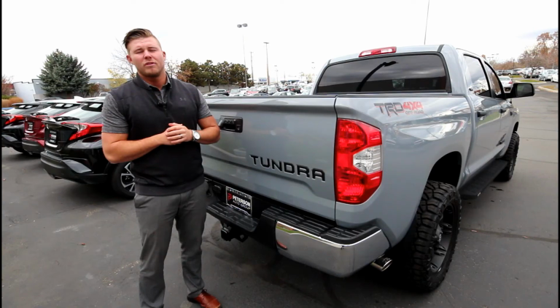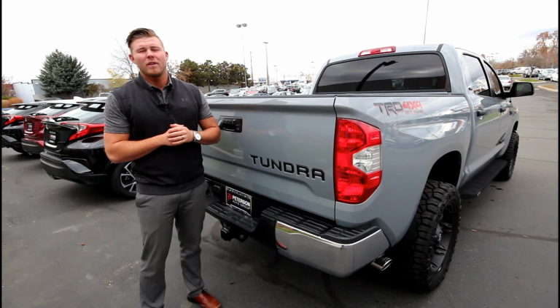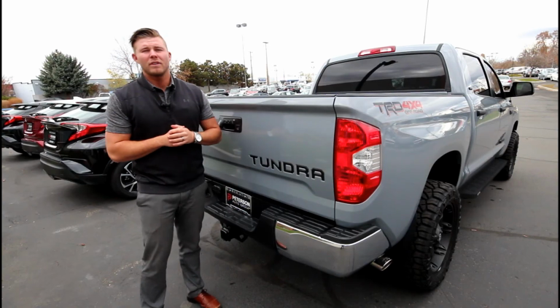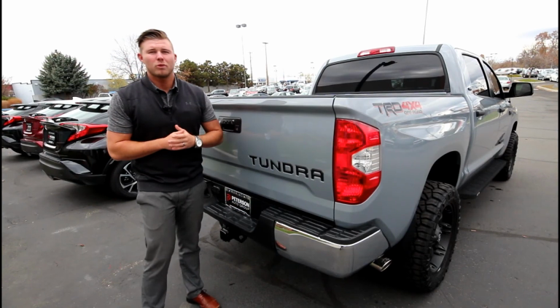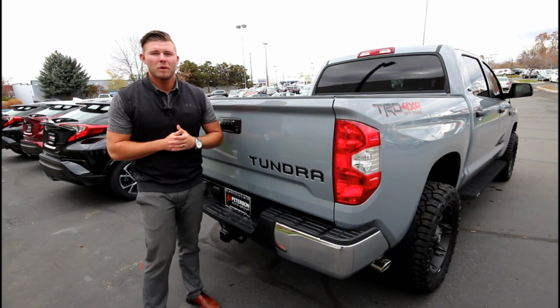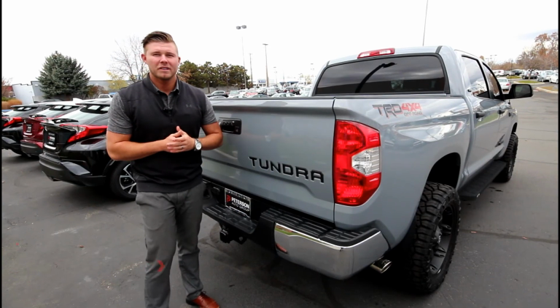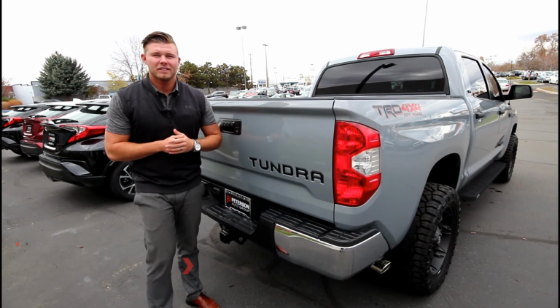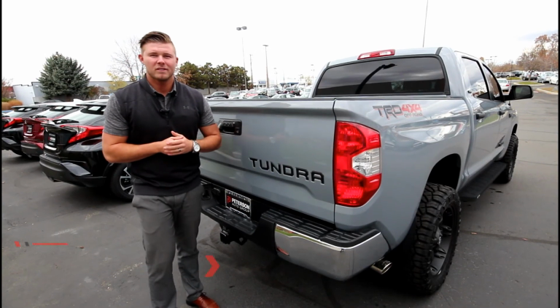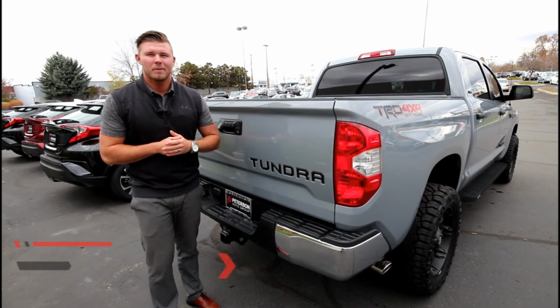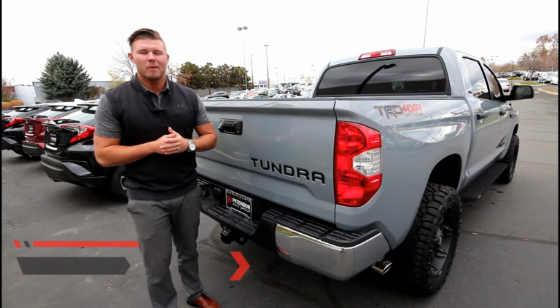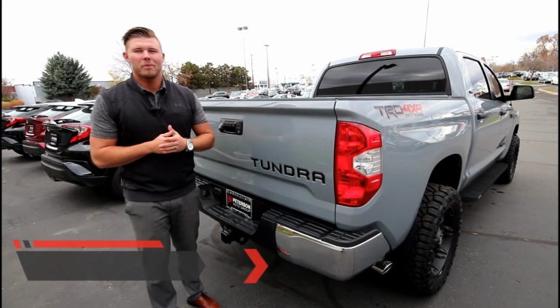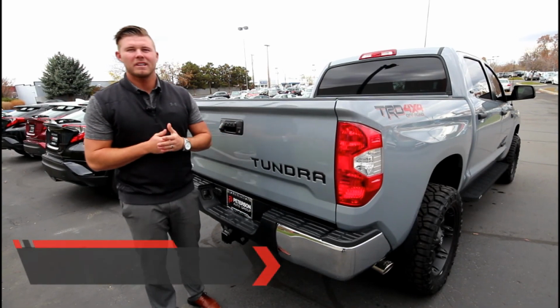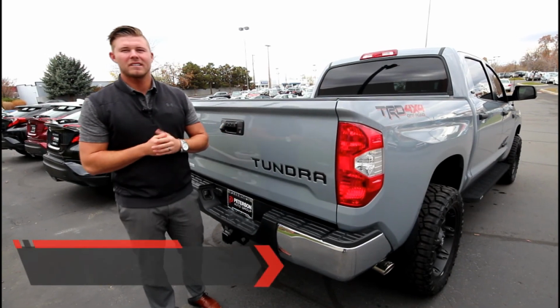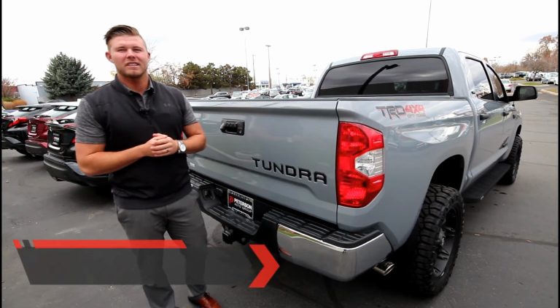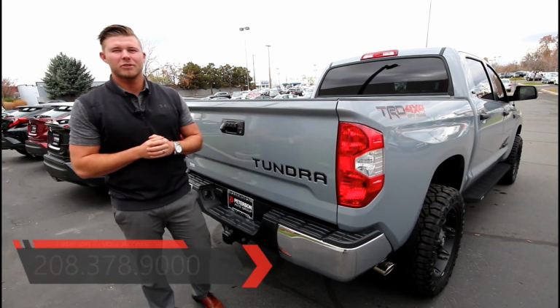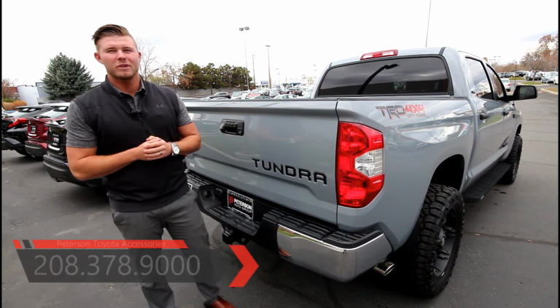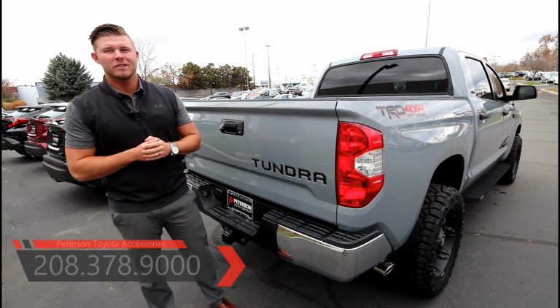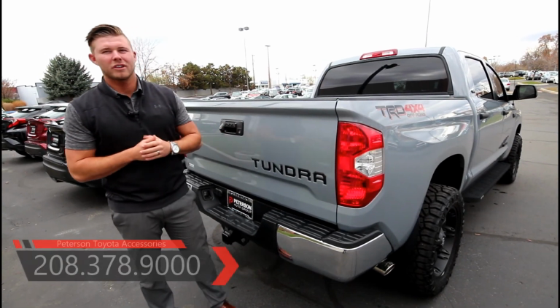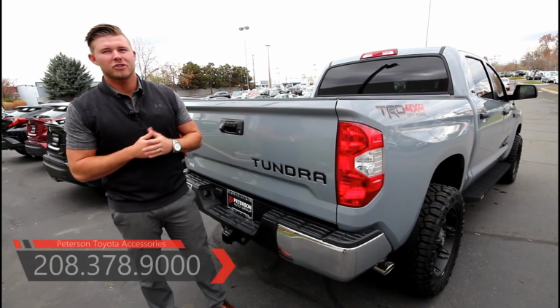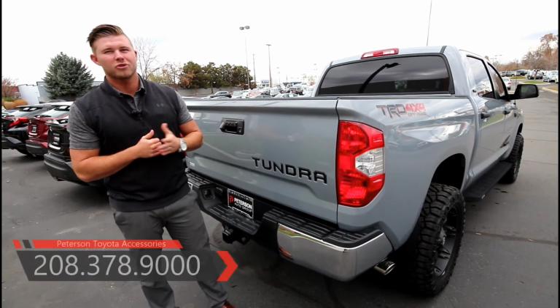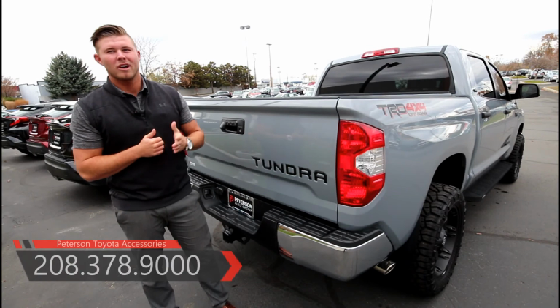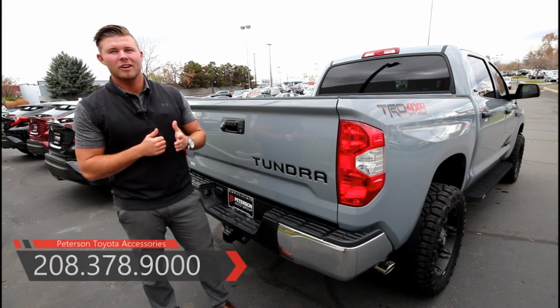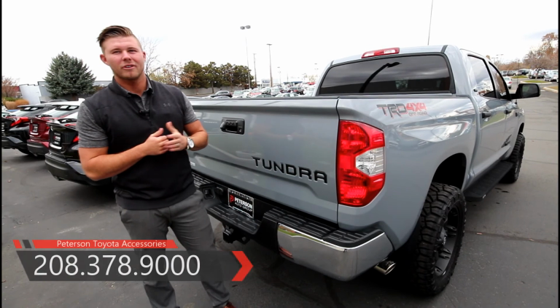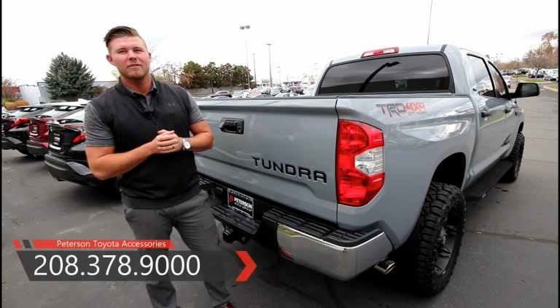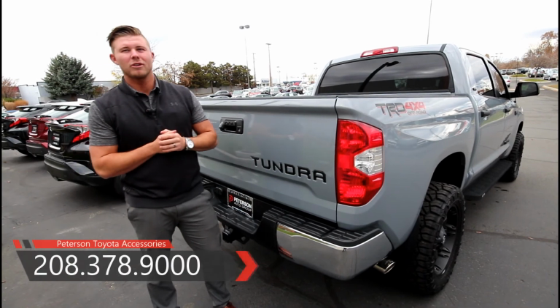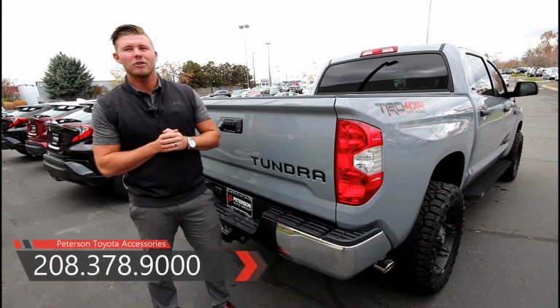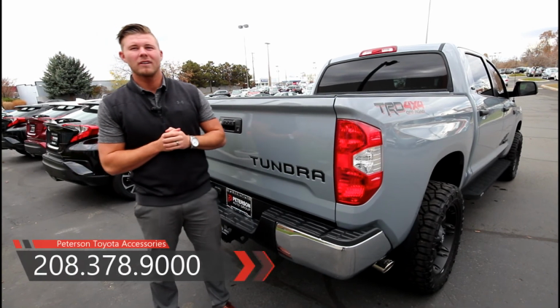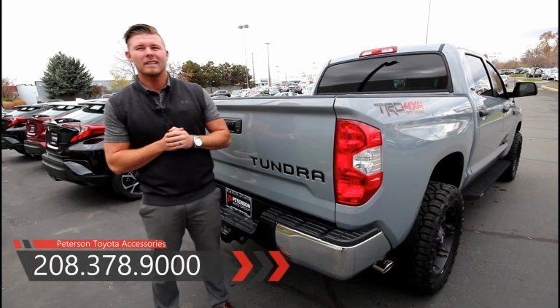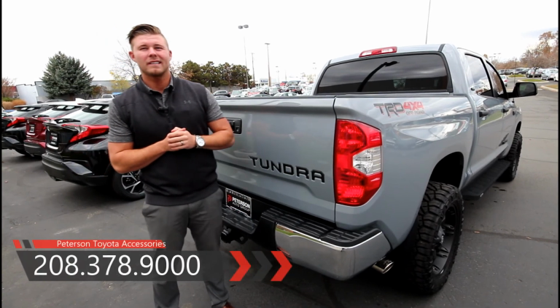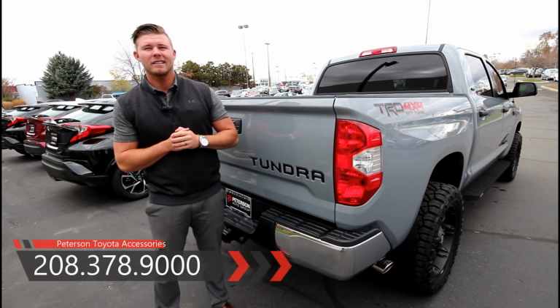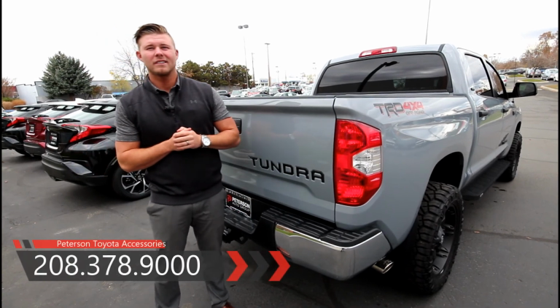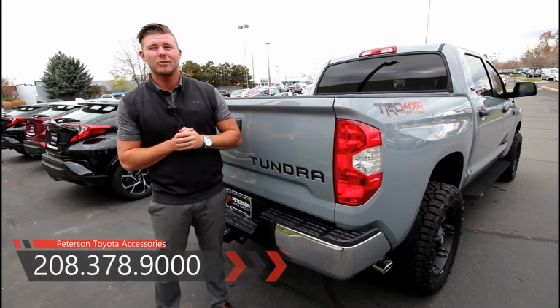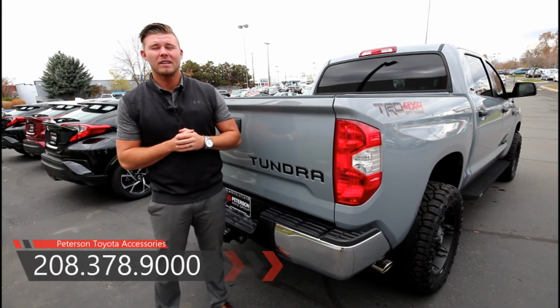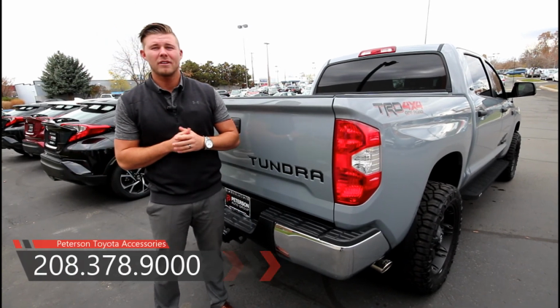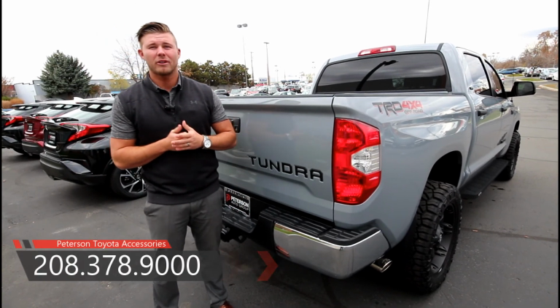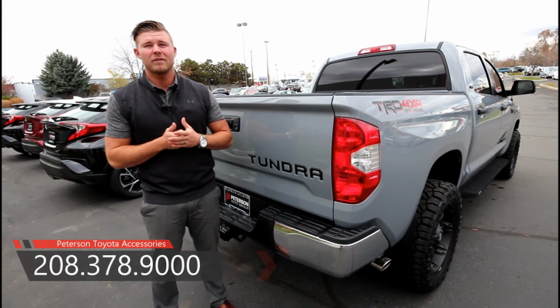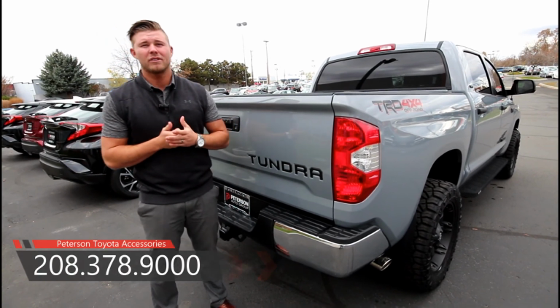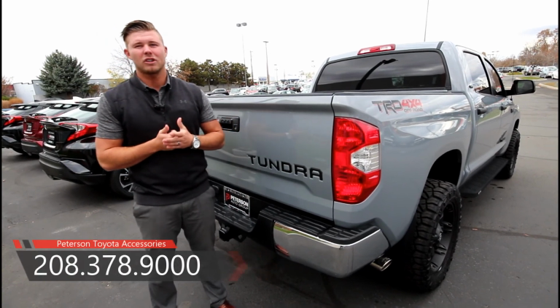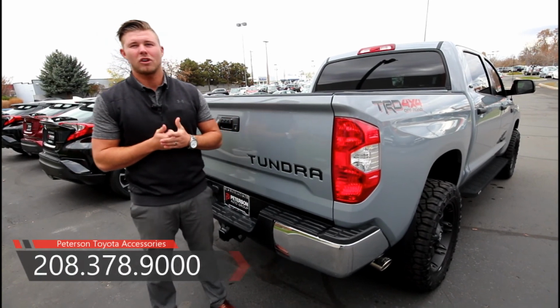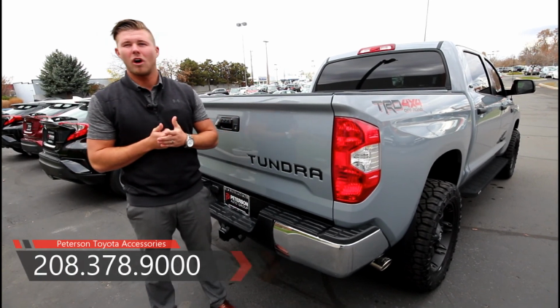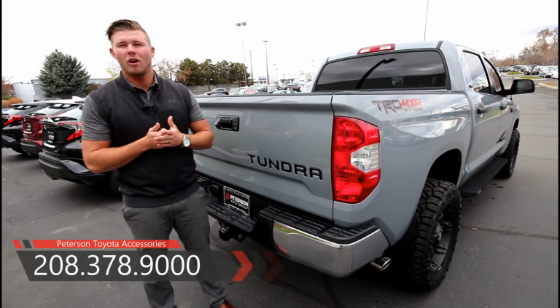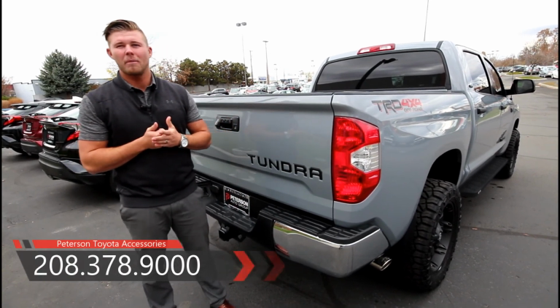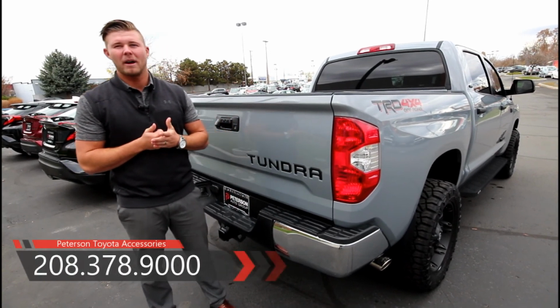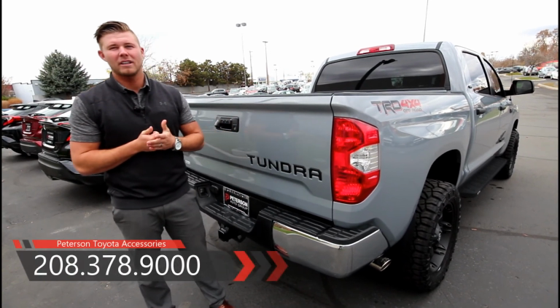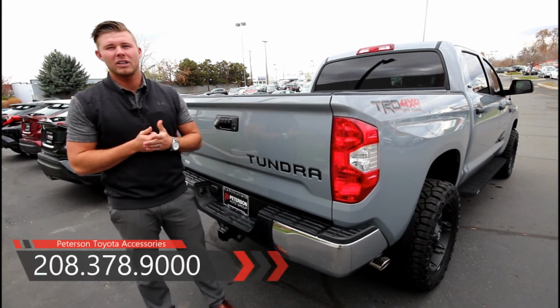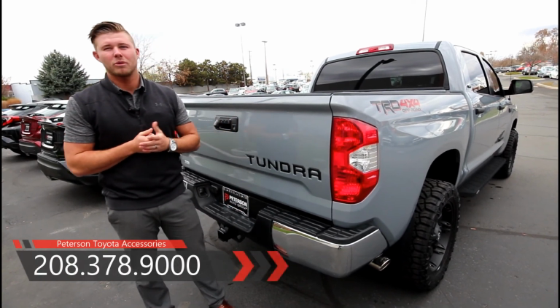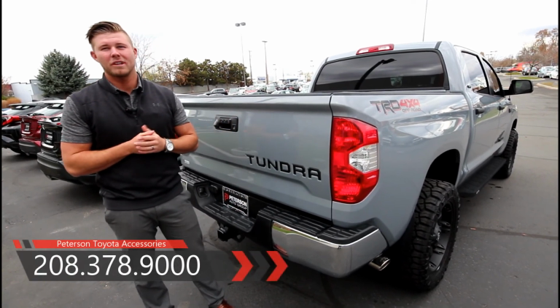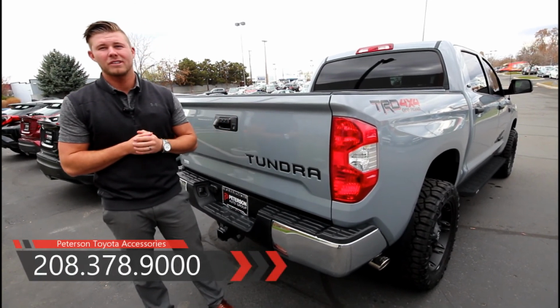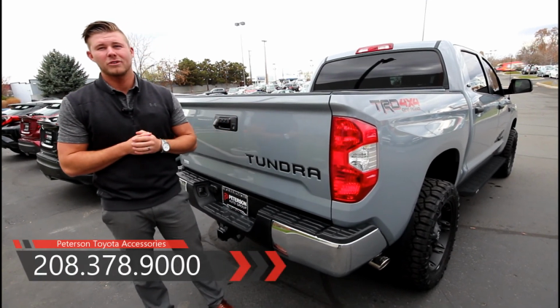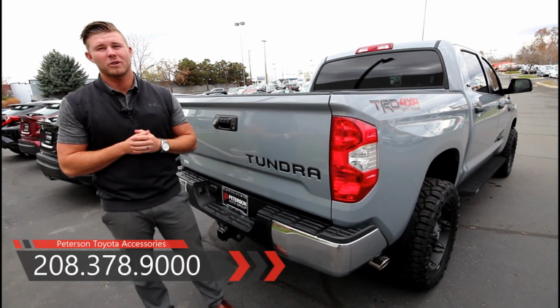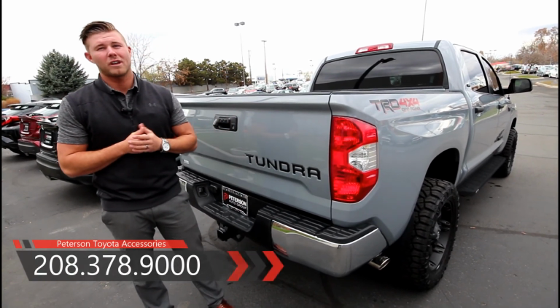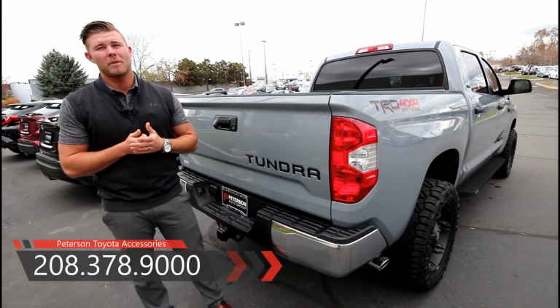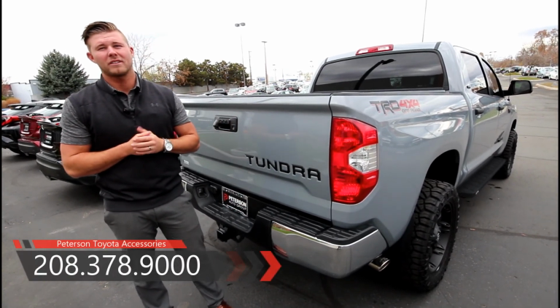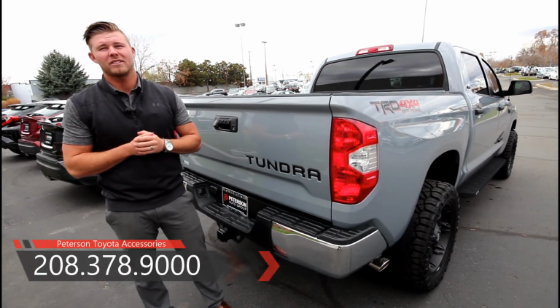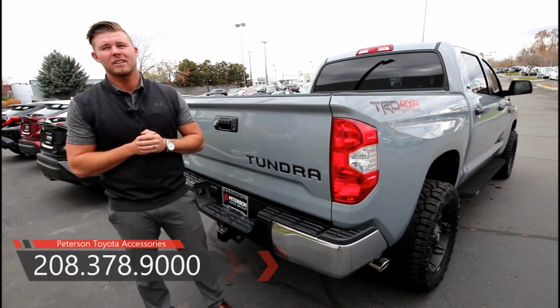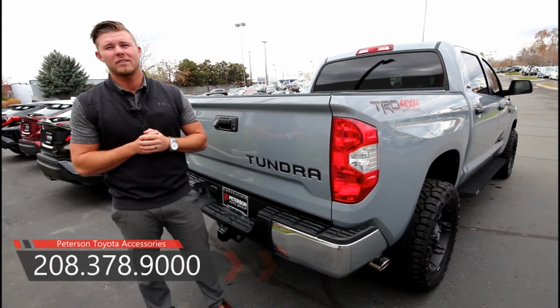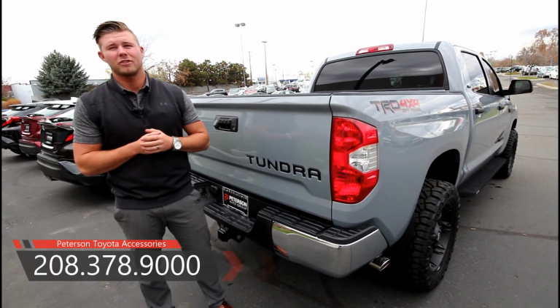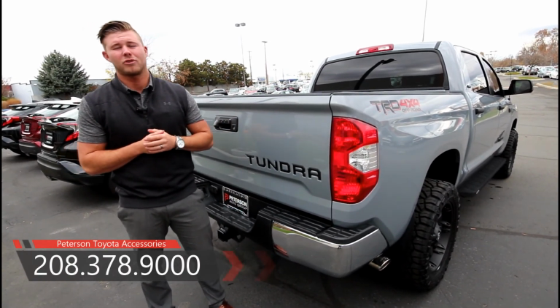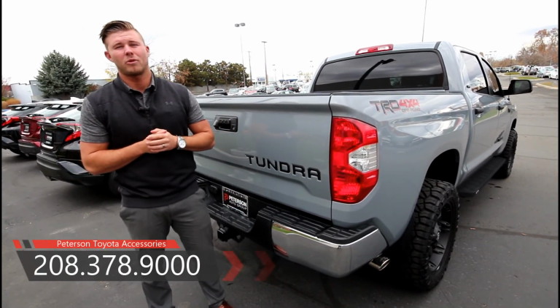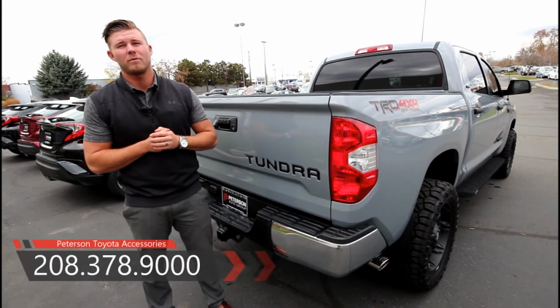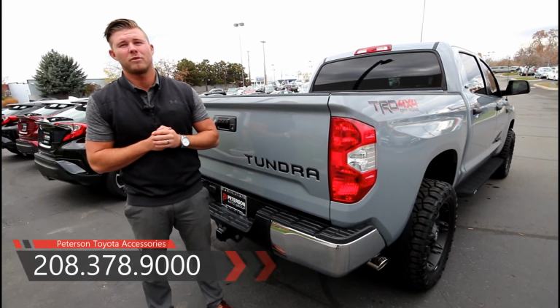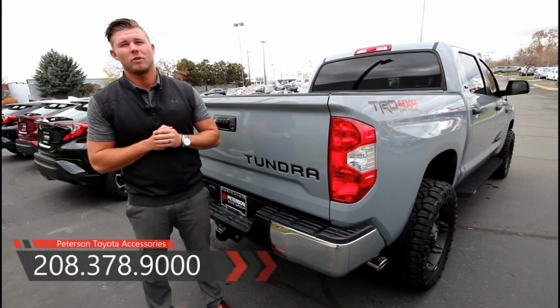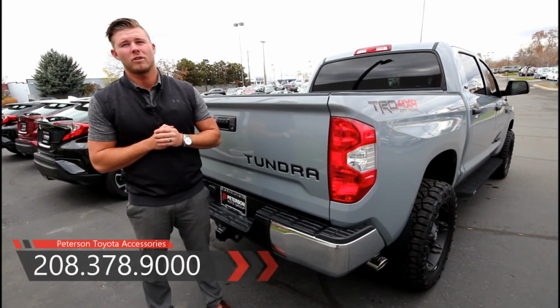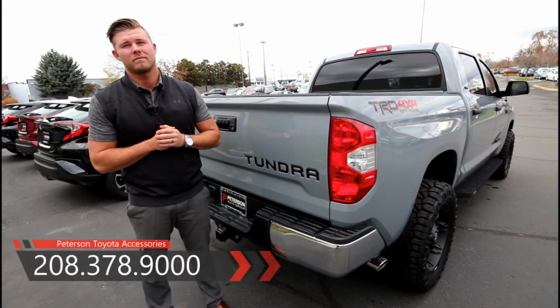If you have any questions about putting accessories on a truck or any vehicle like this, you can either give us a call or come see us on the showroom floor.